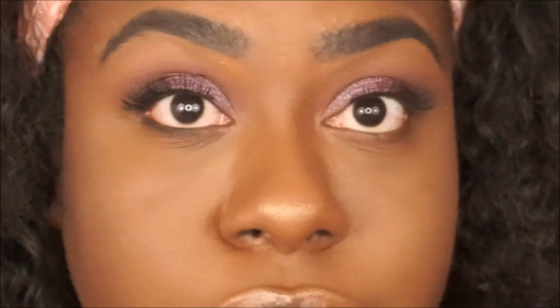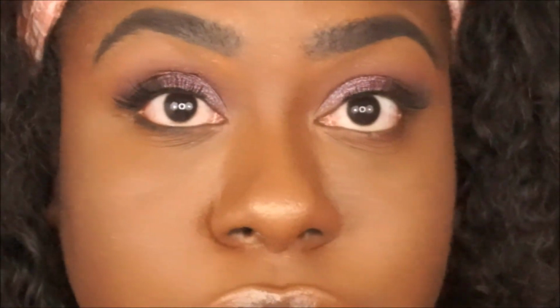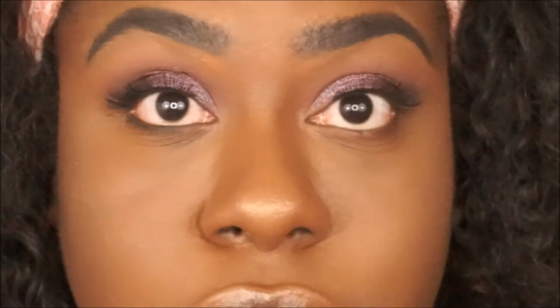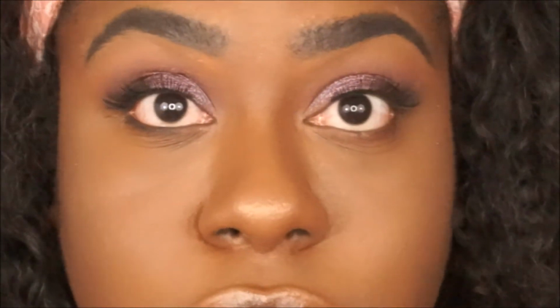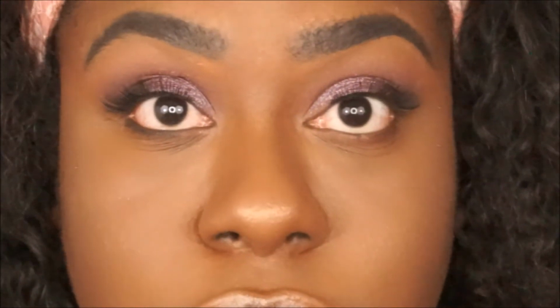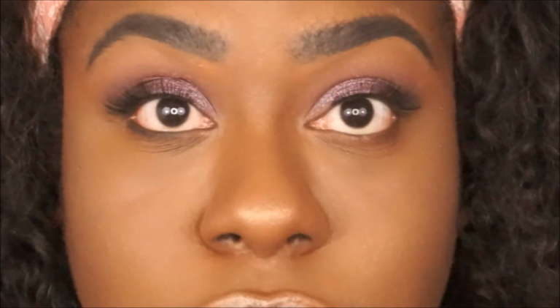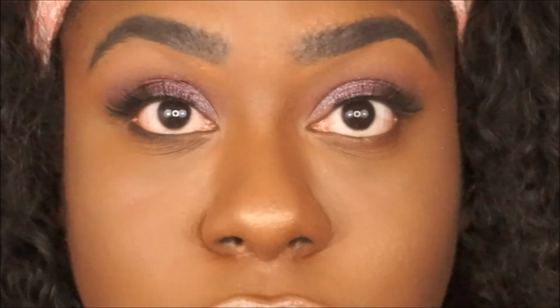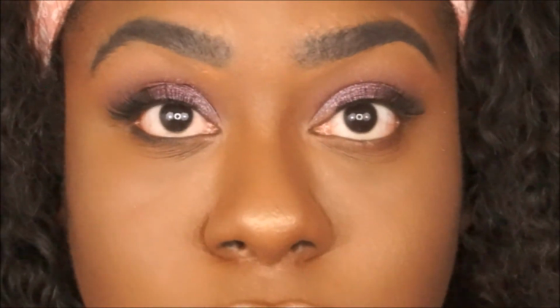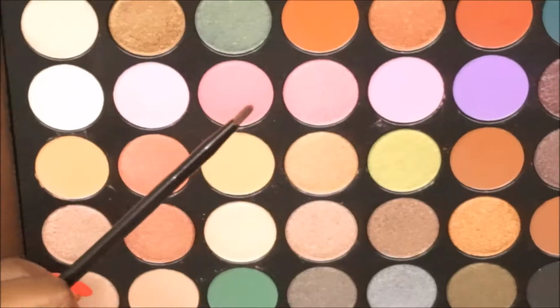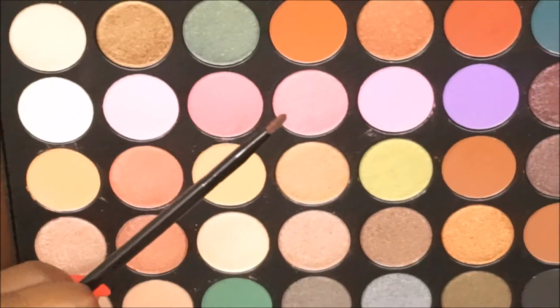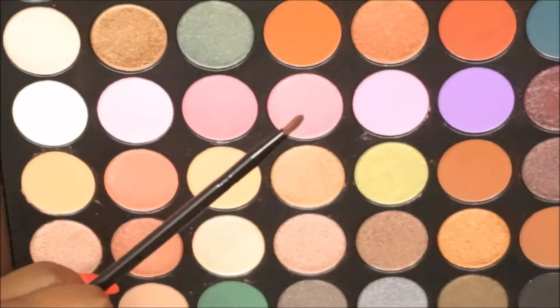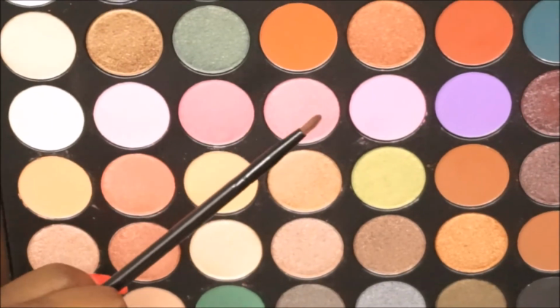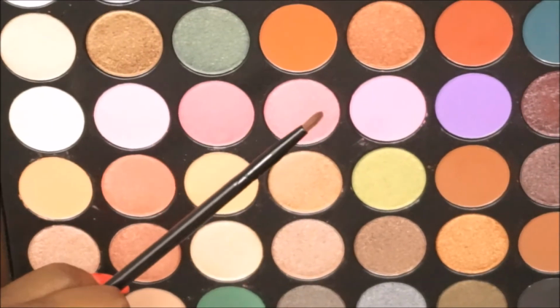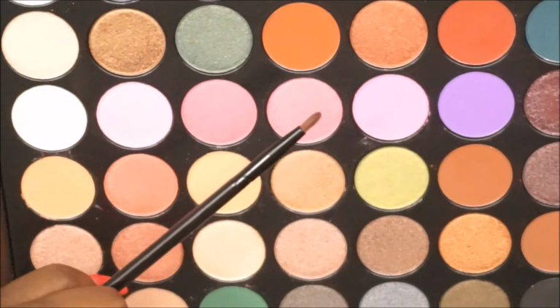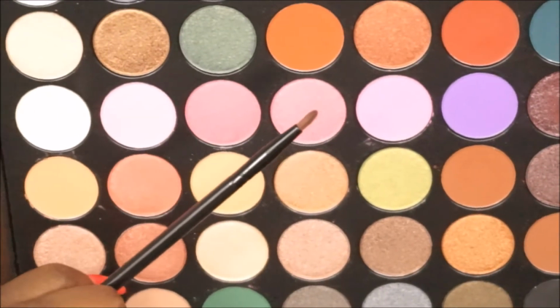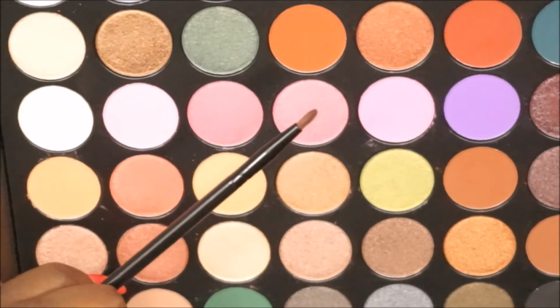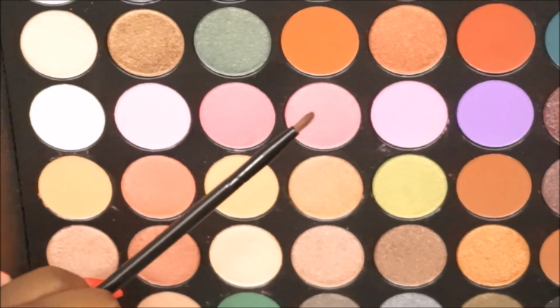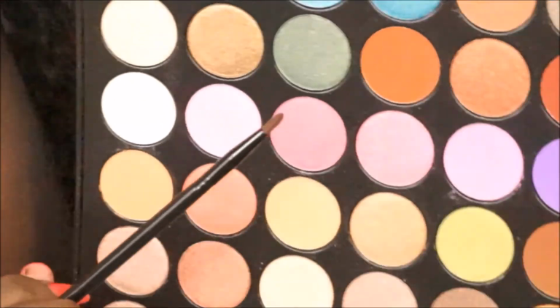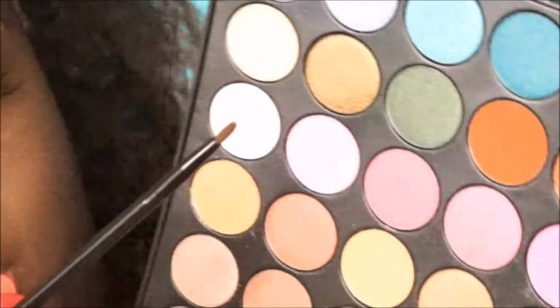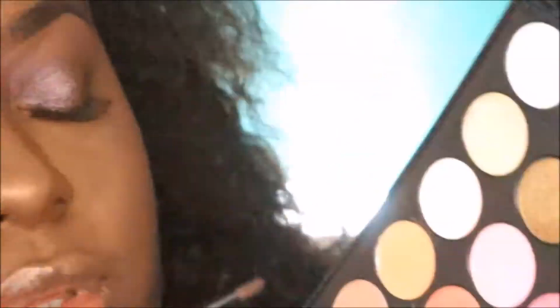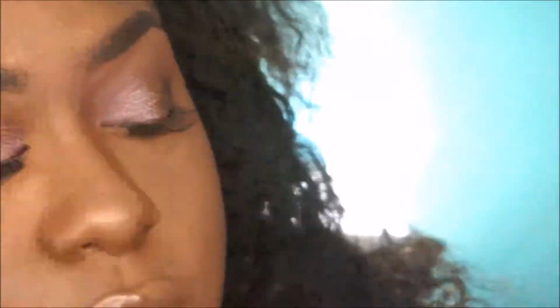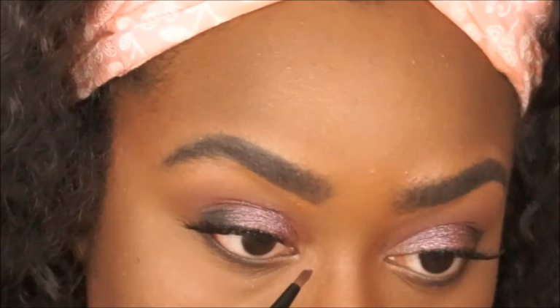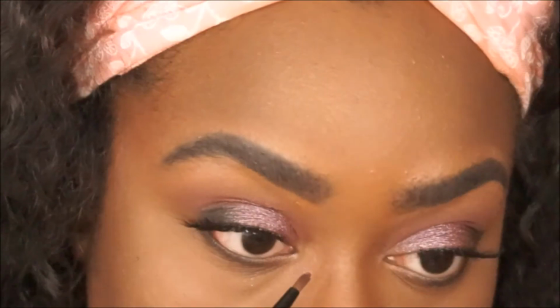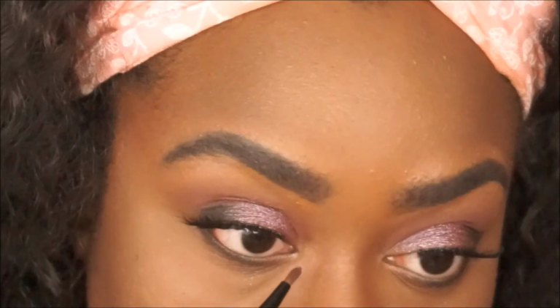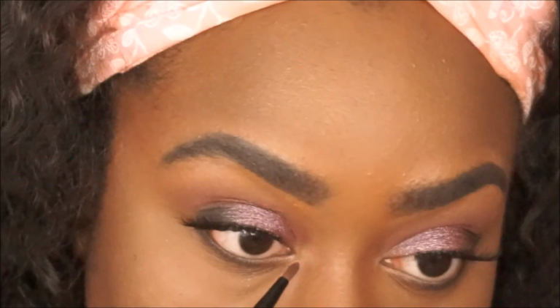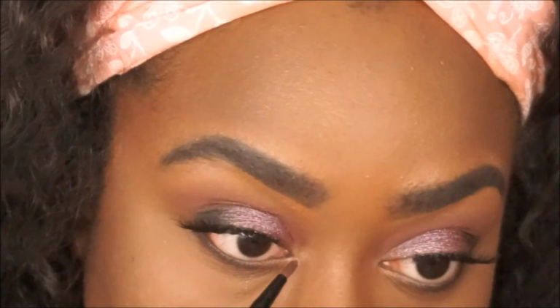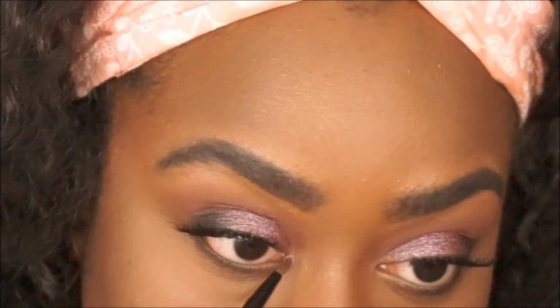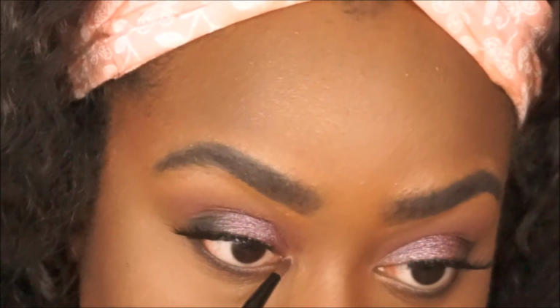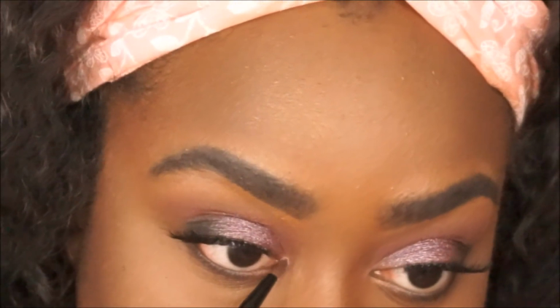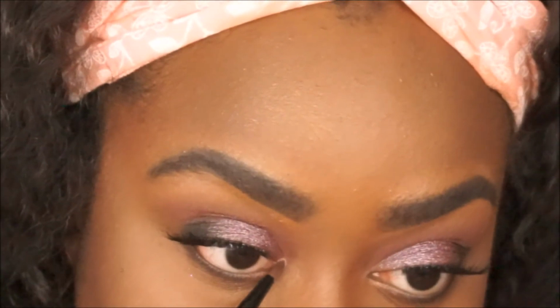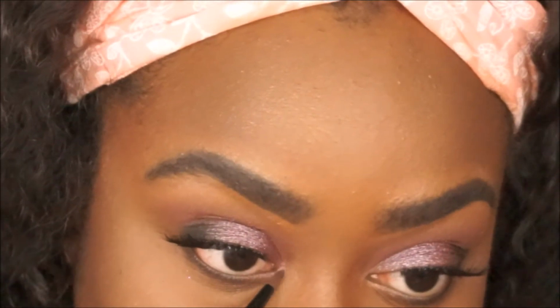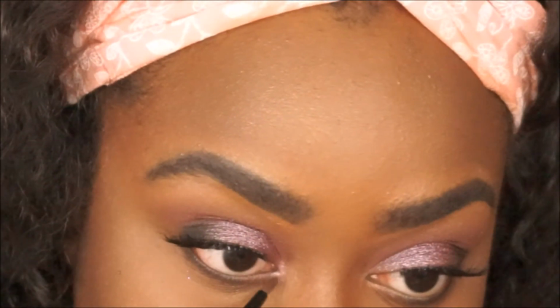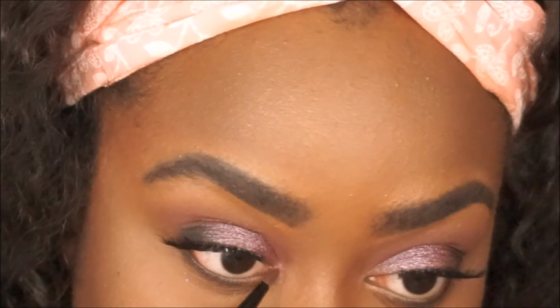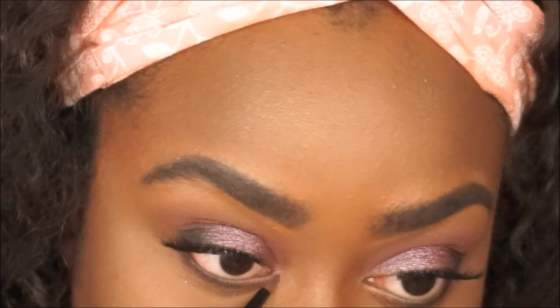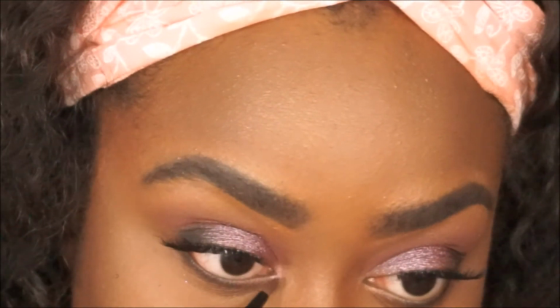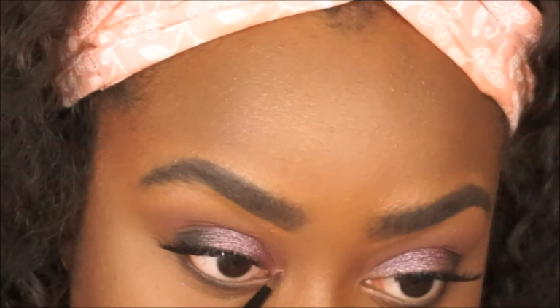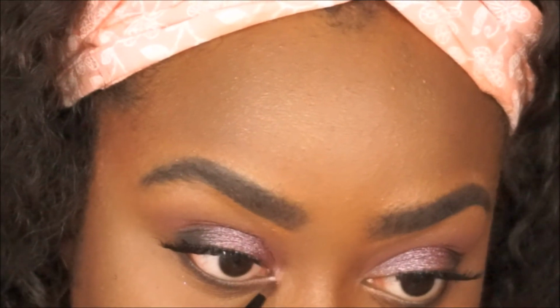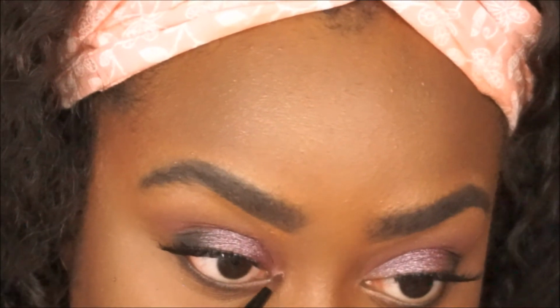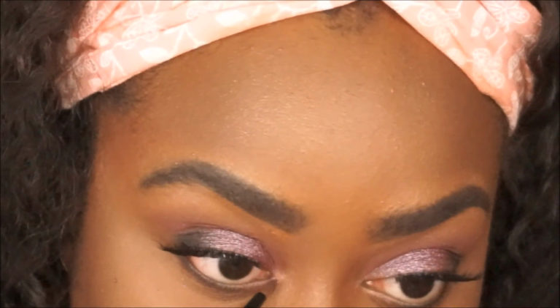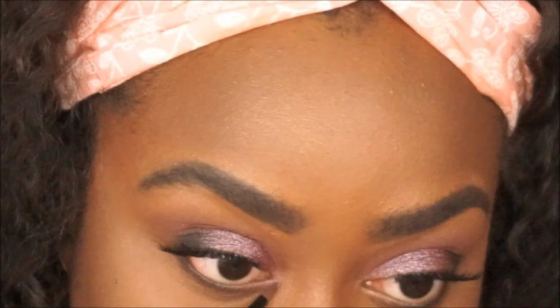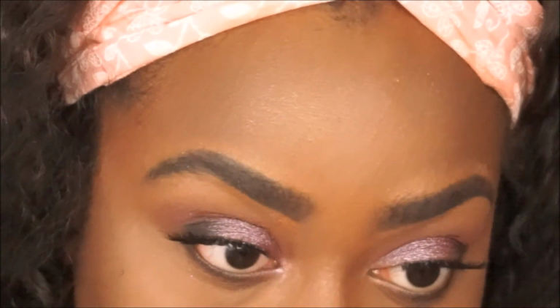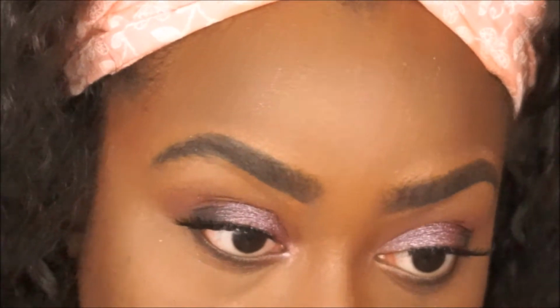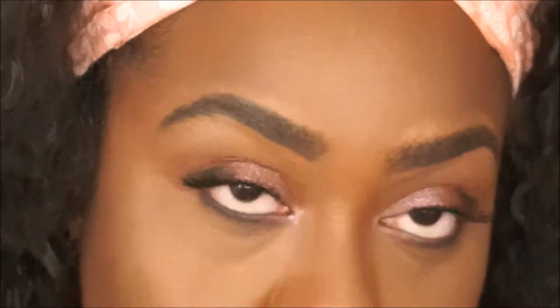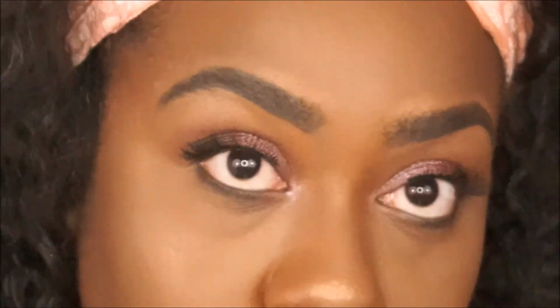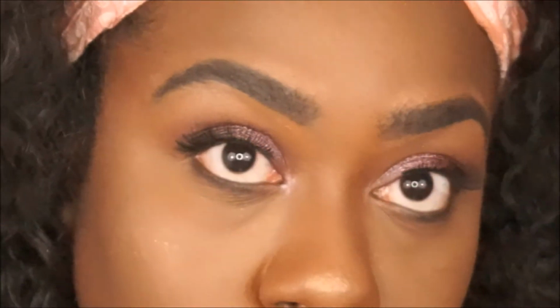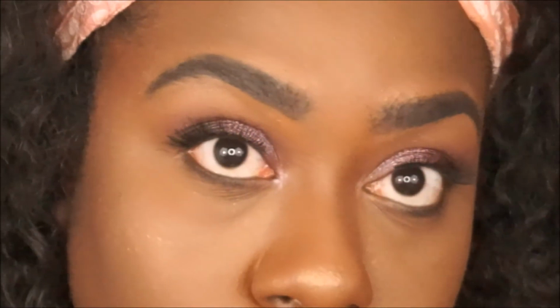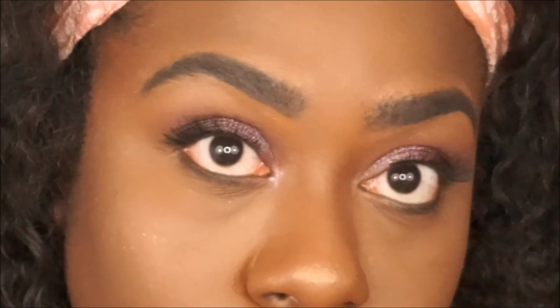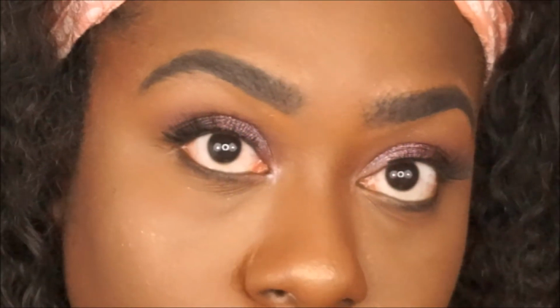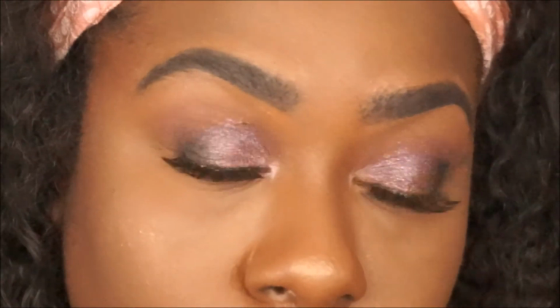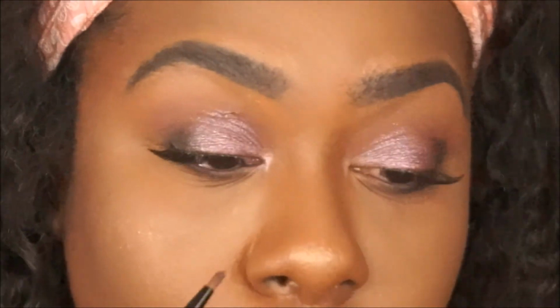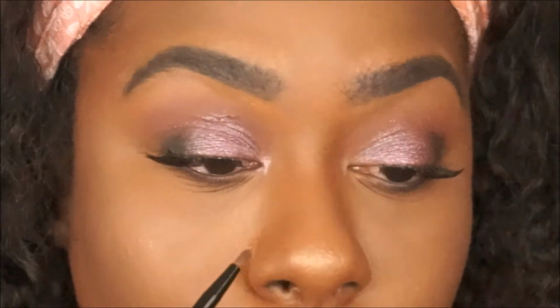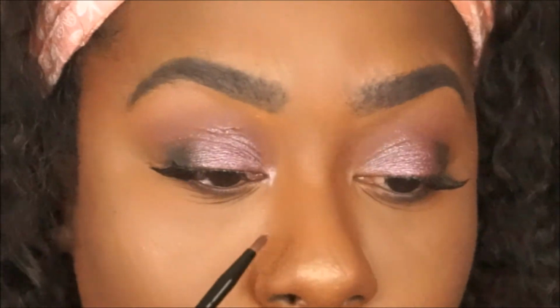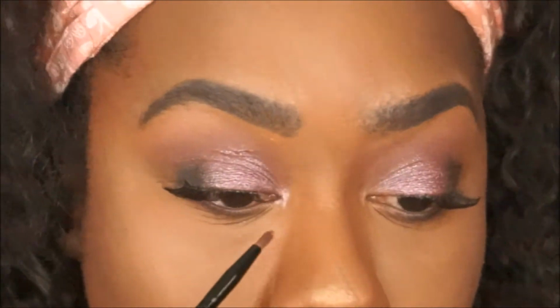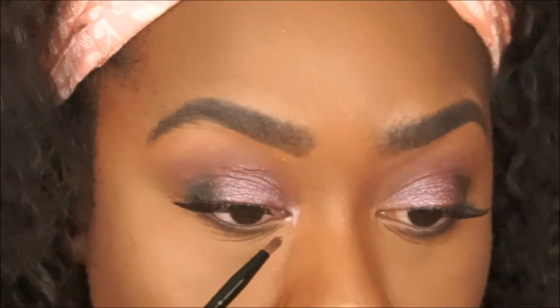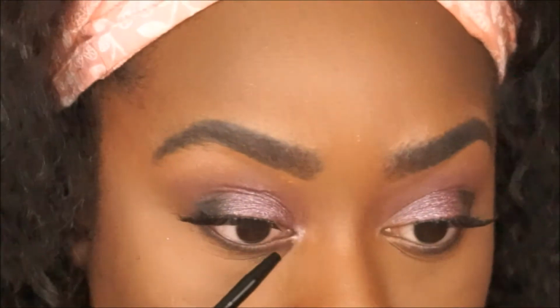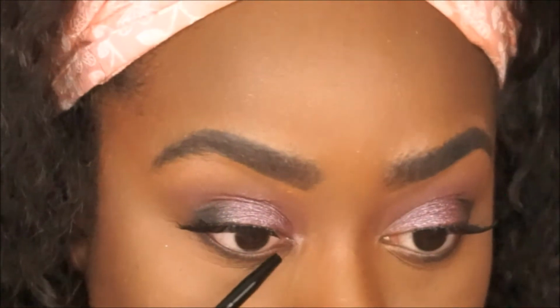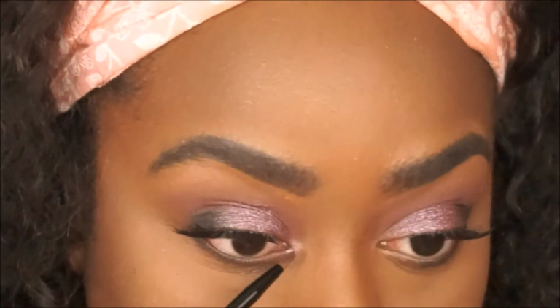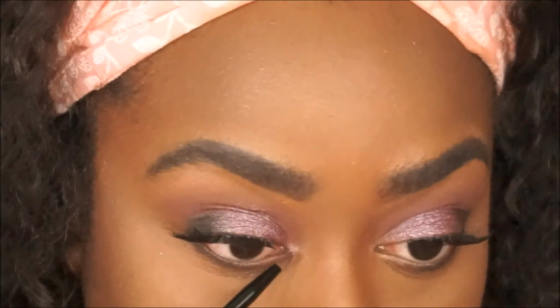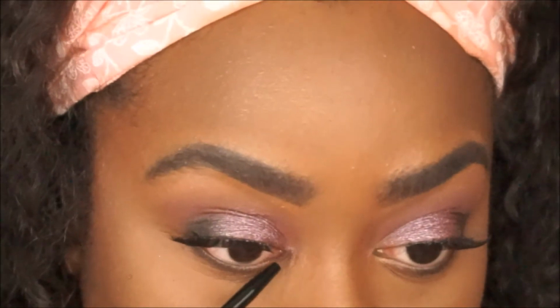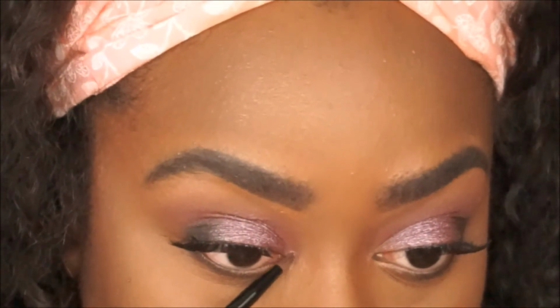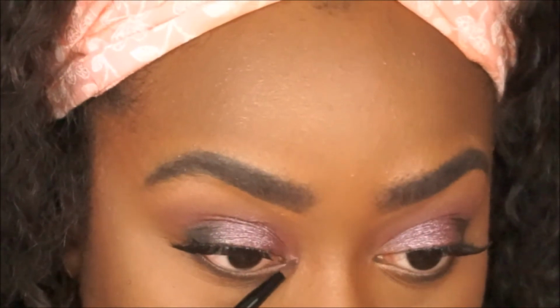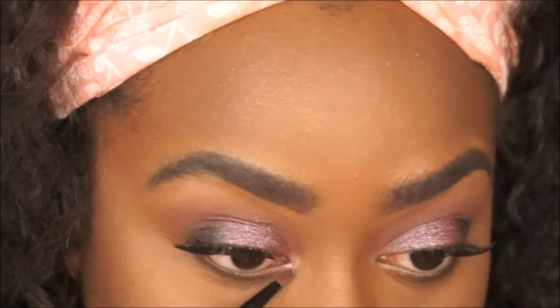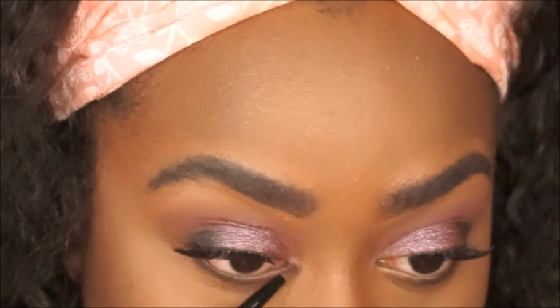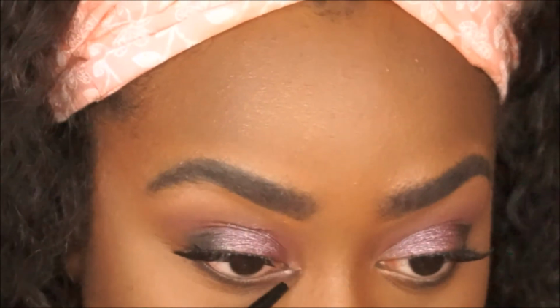Now we're taking this pink shimmer shade and putting that on the inner corner — it's so pretty.